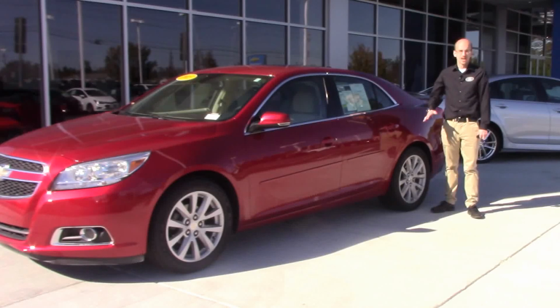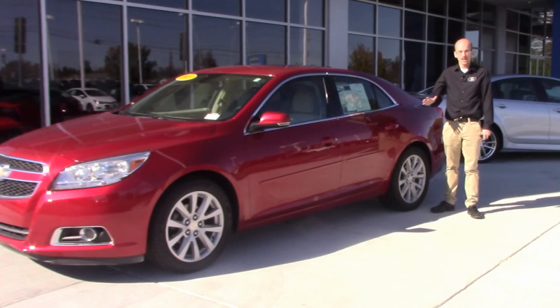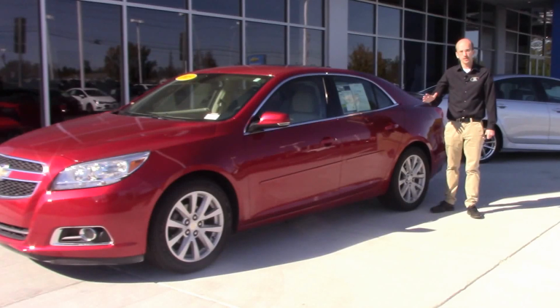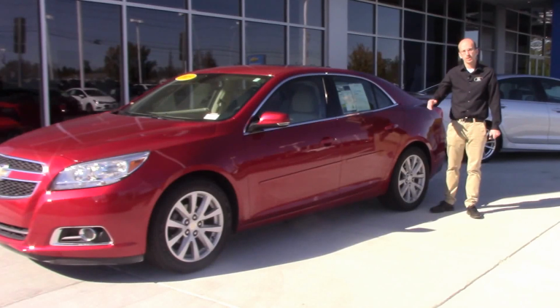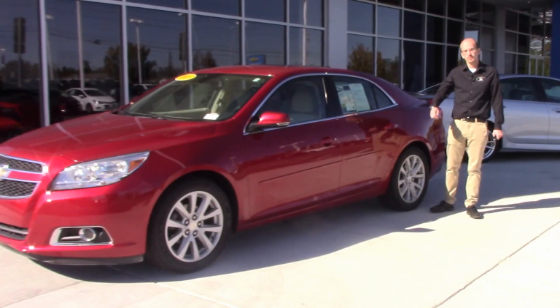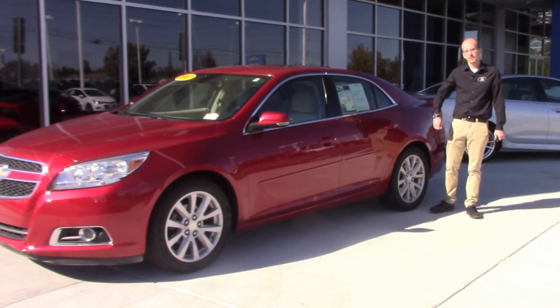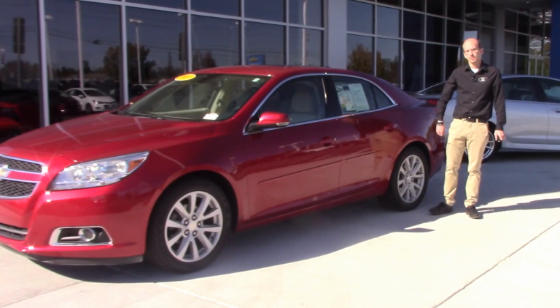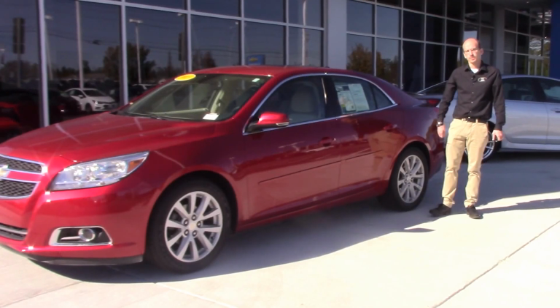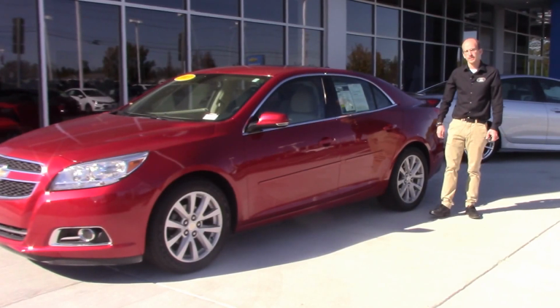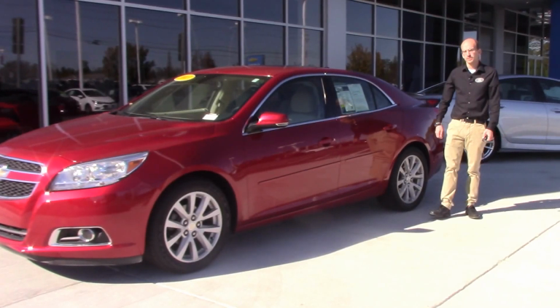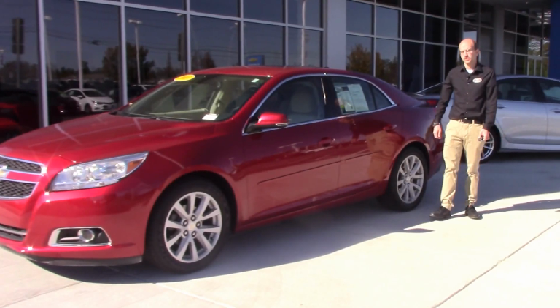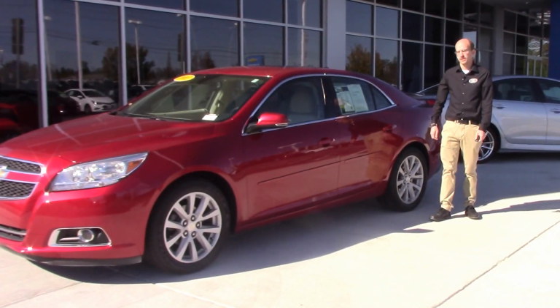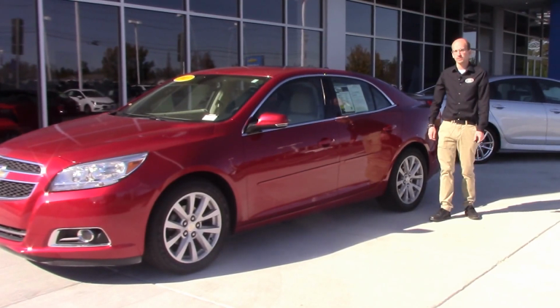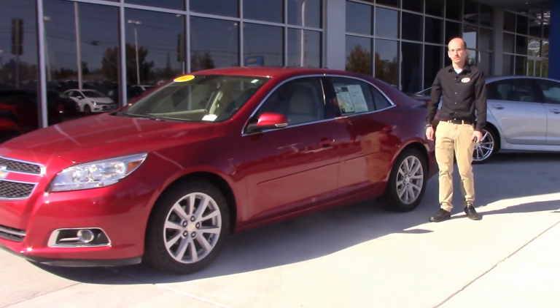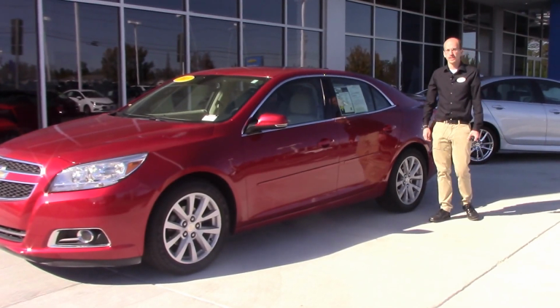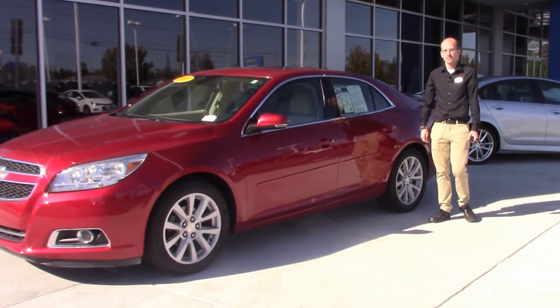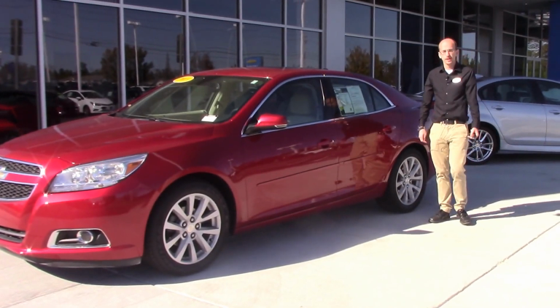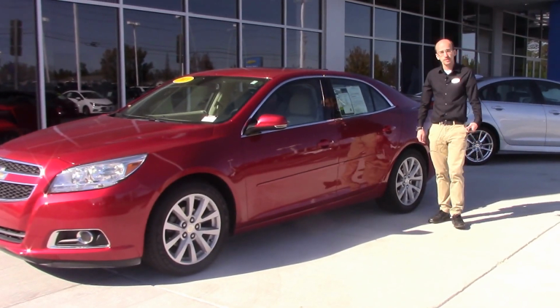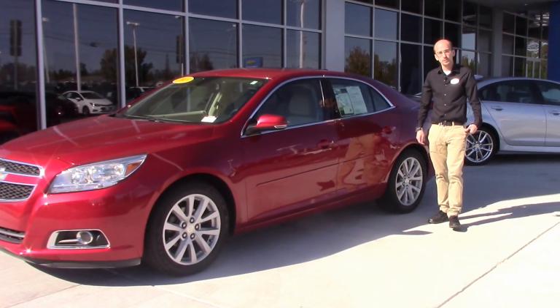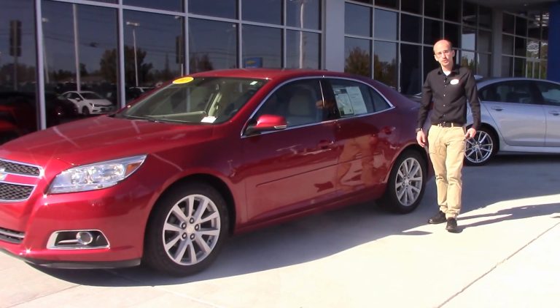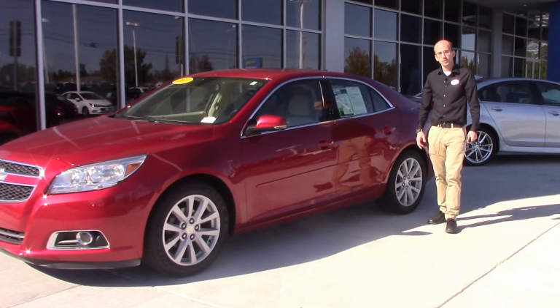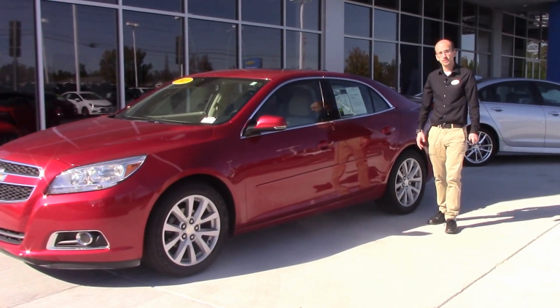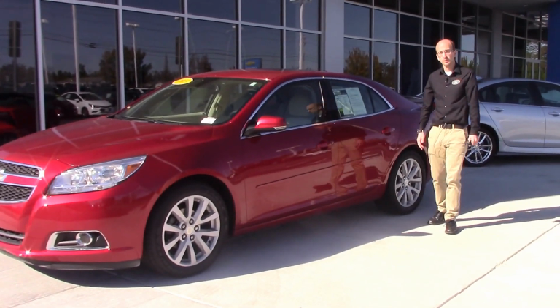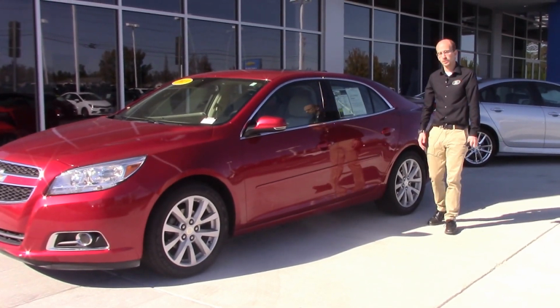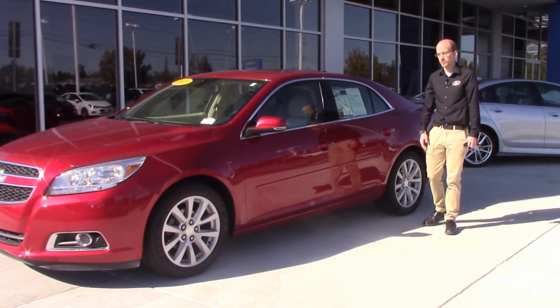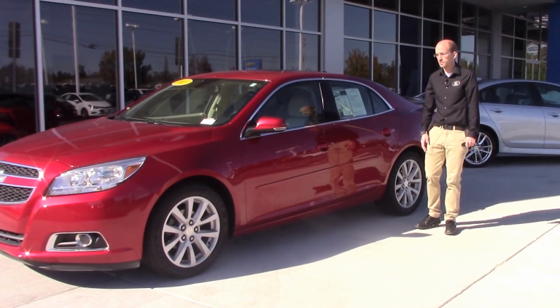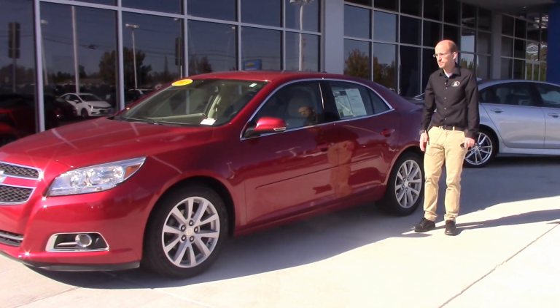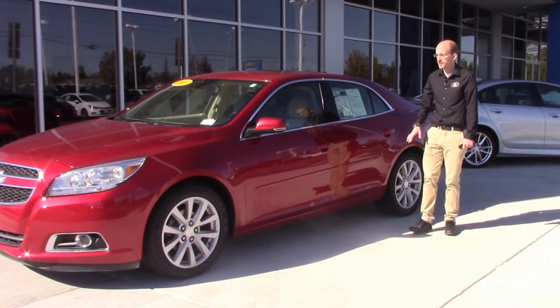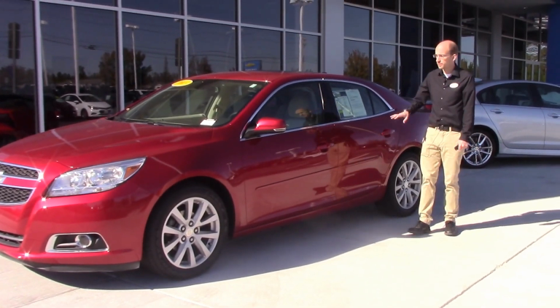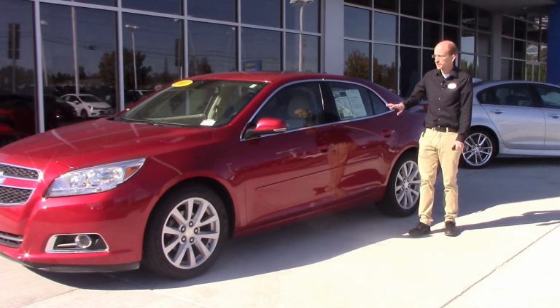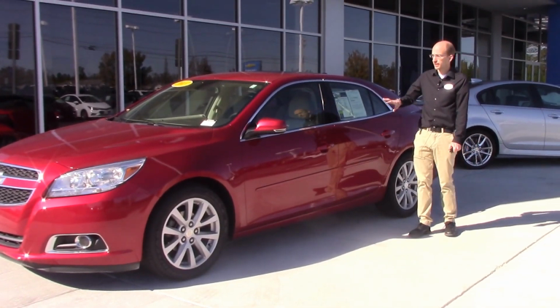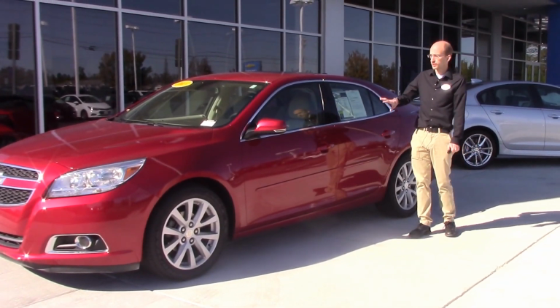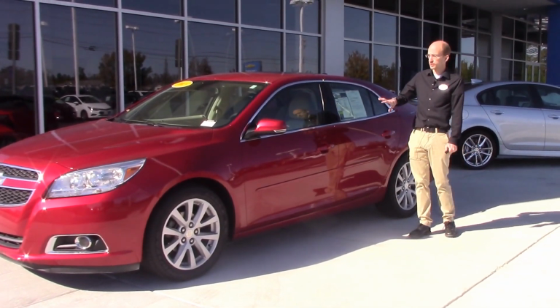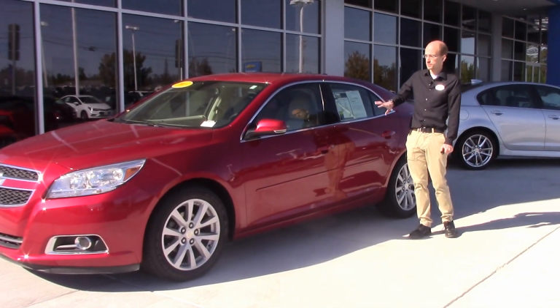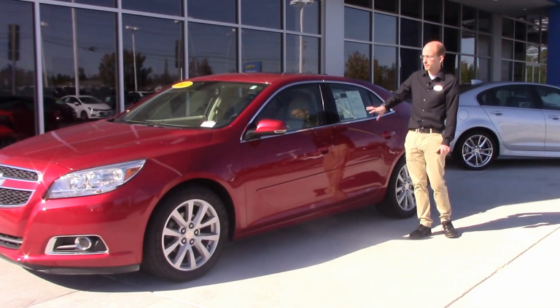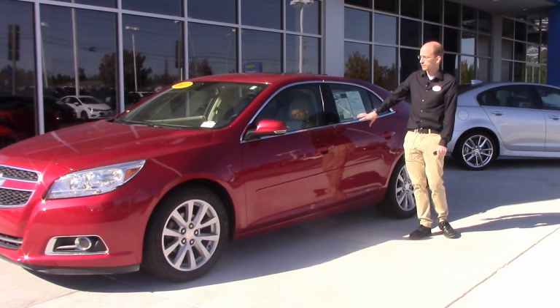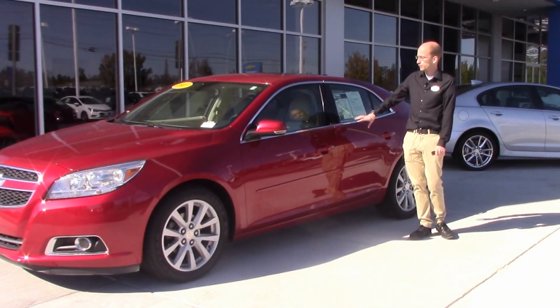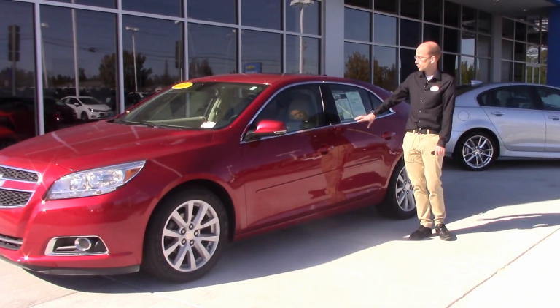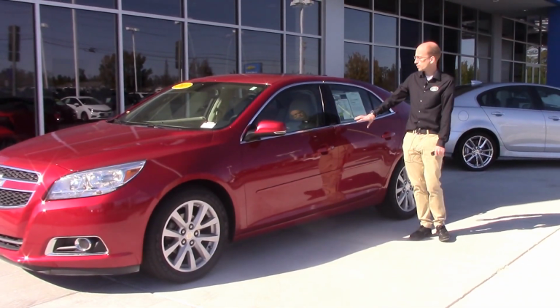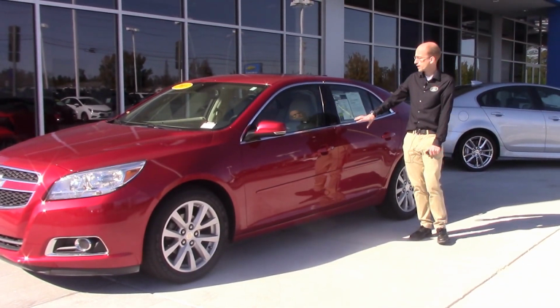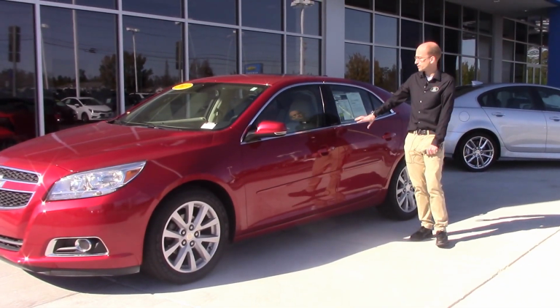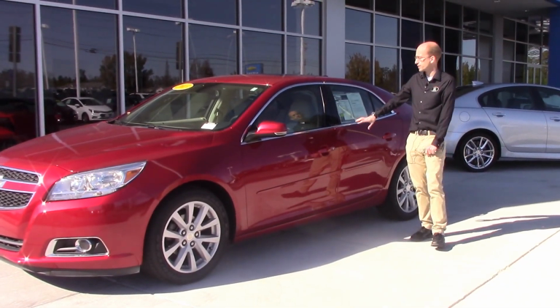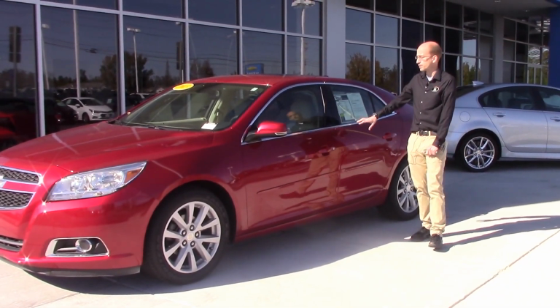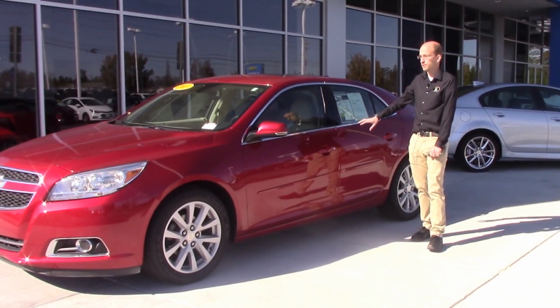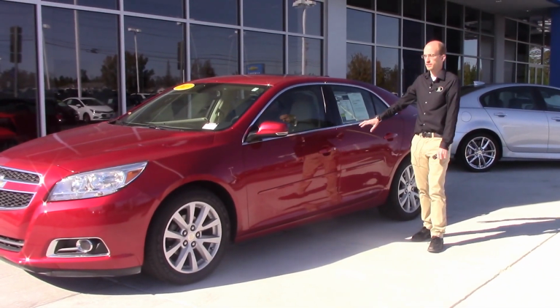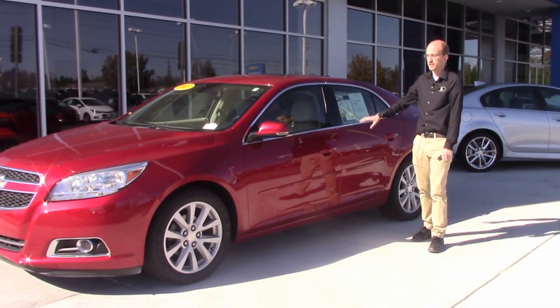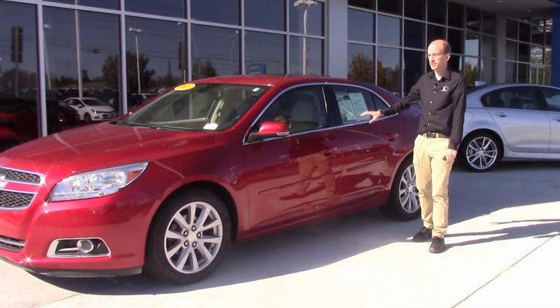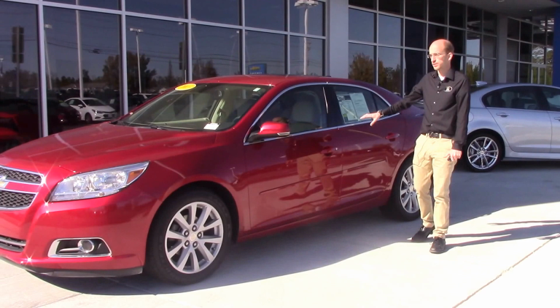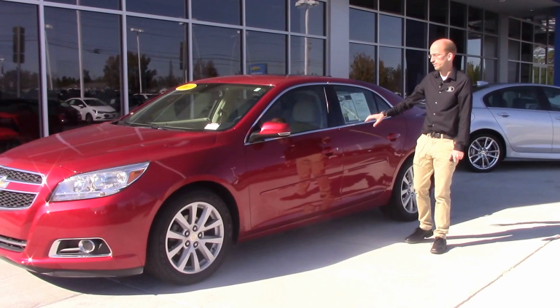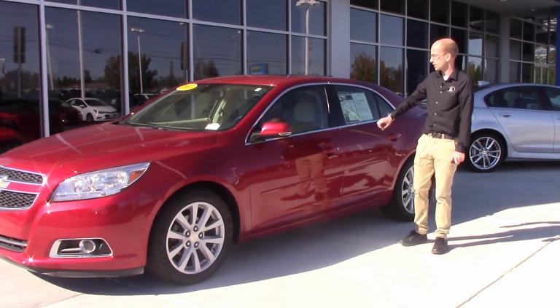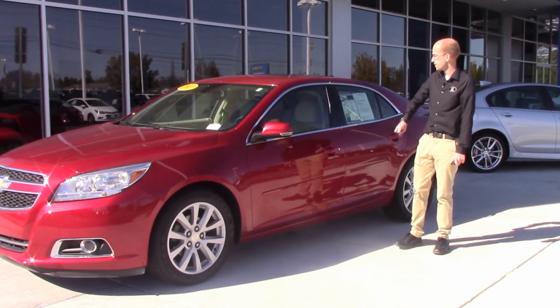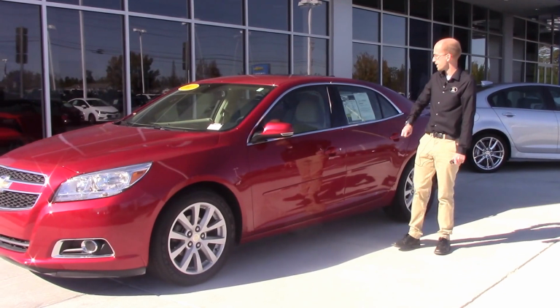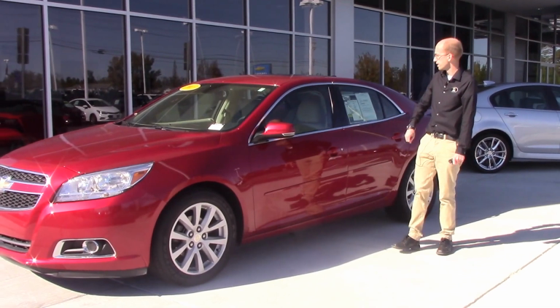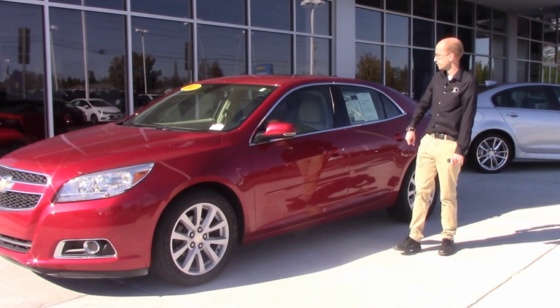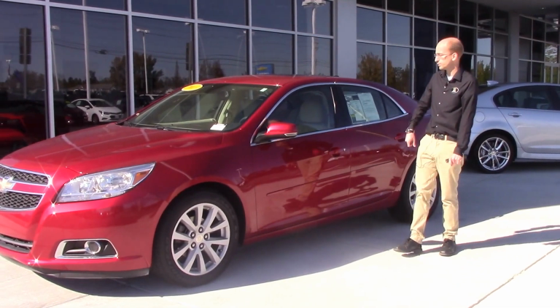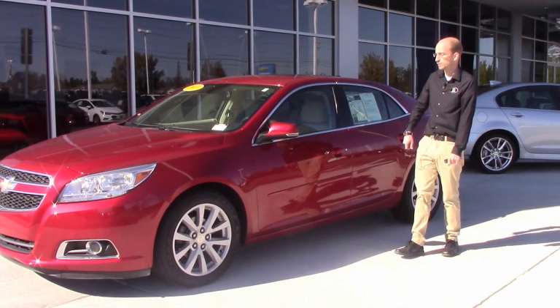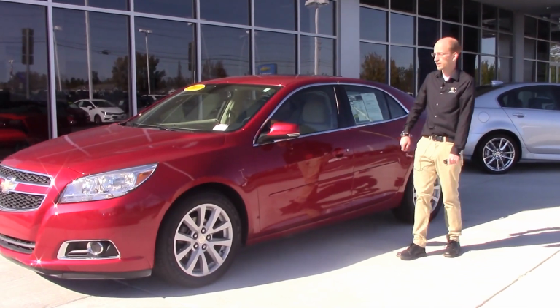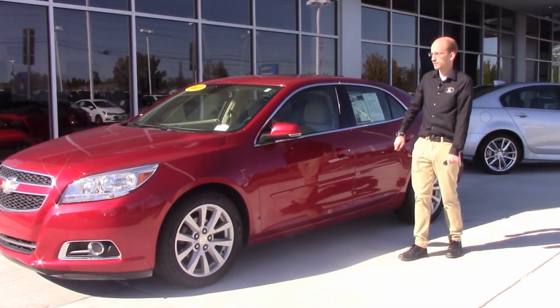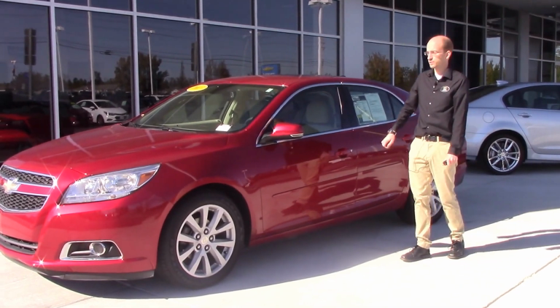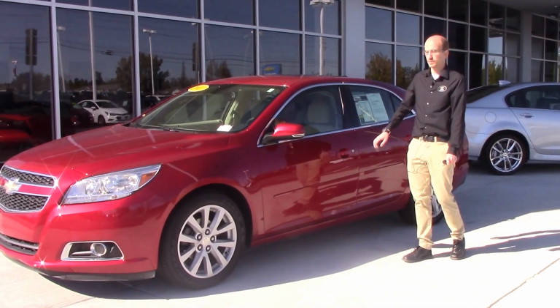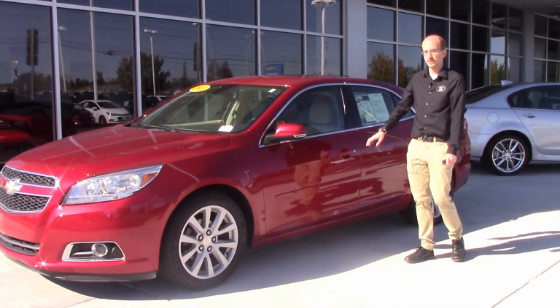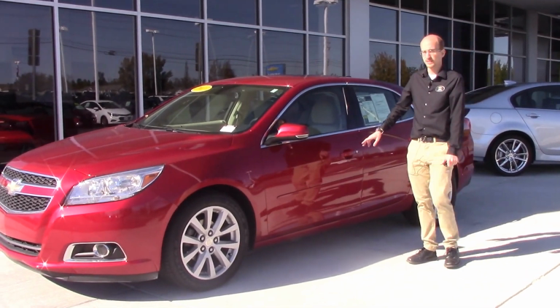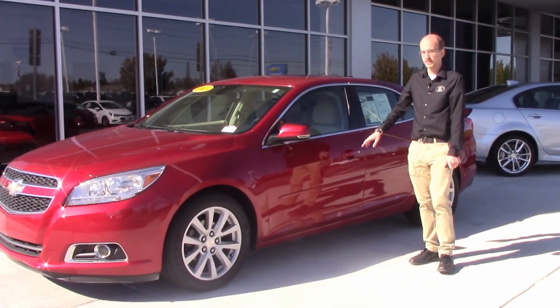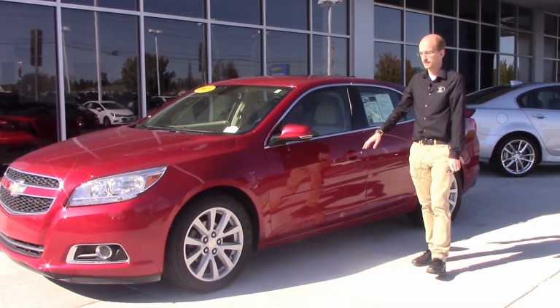Hi, welcome to Huber Vester Chevrolet. My name is Sean Borgstrom. Today we're taking a look at this beautiful 2013 Chevrolet Malibu 2LT.